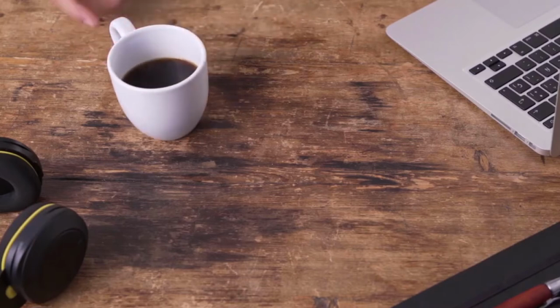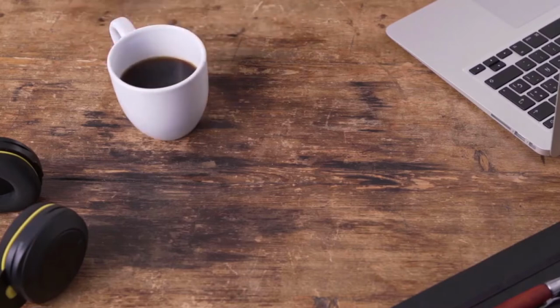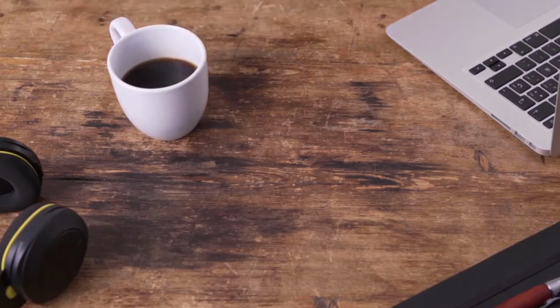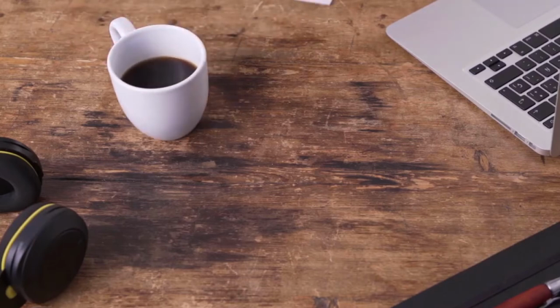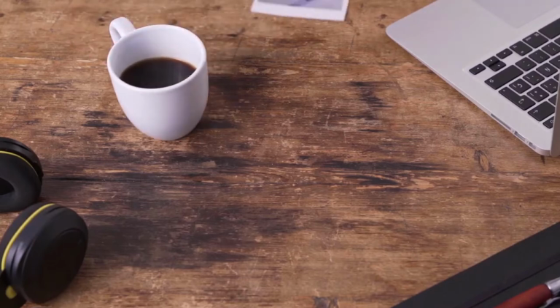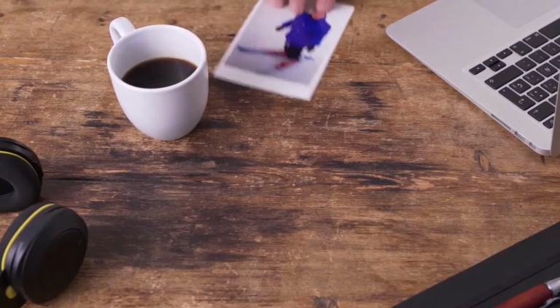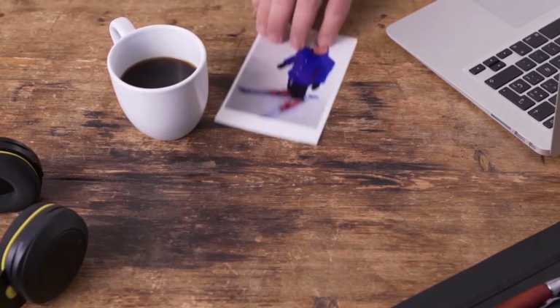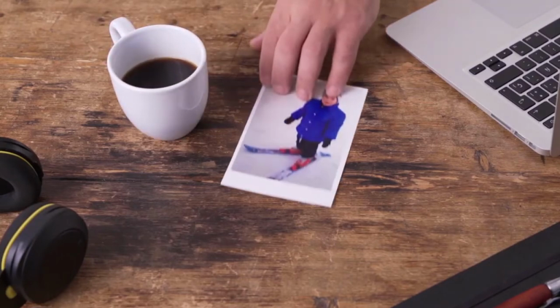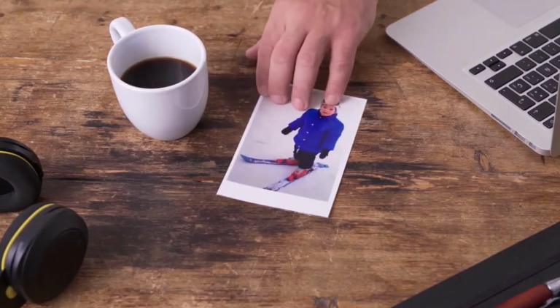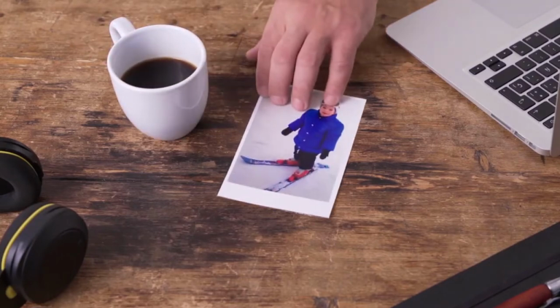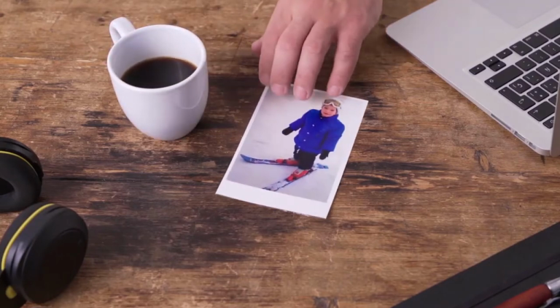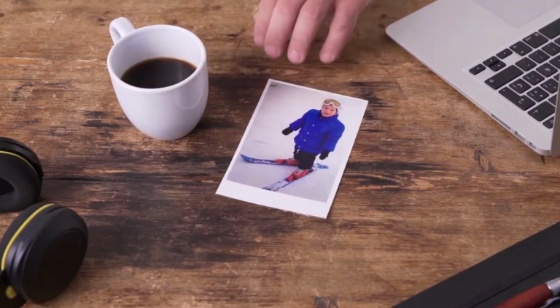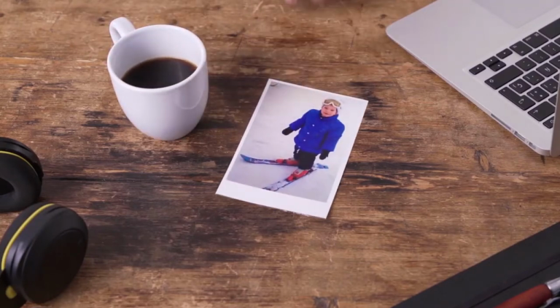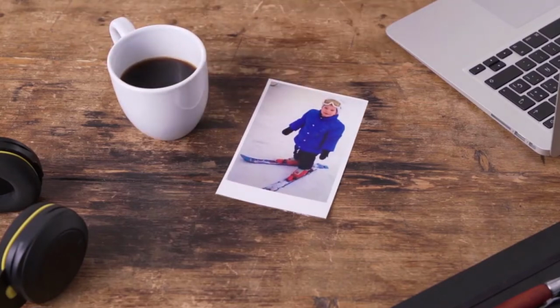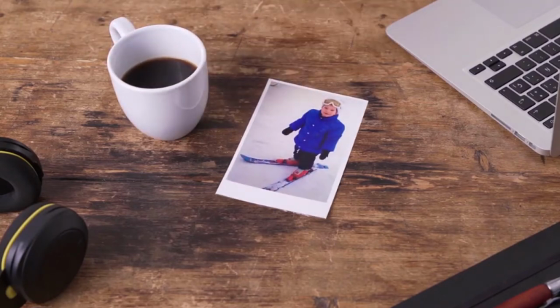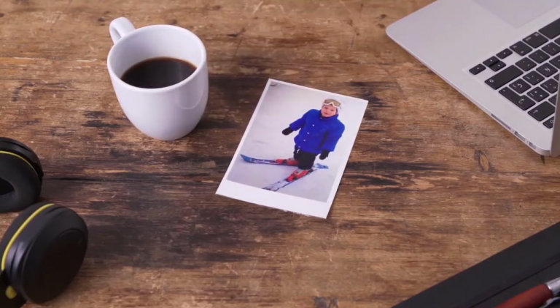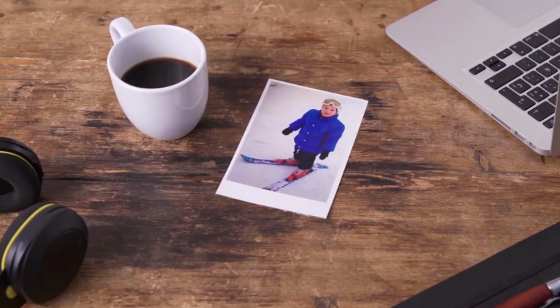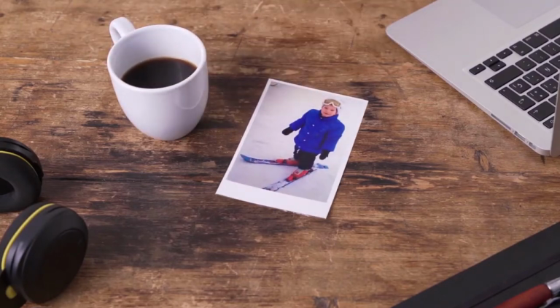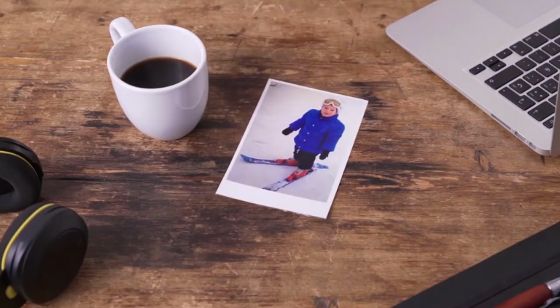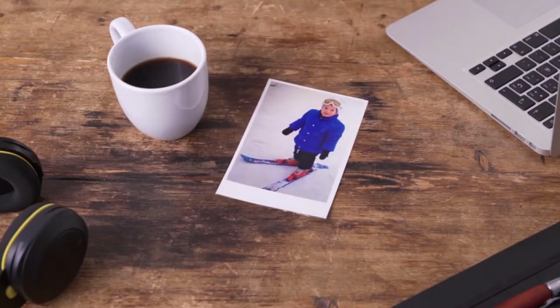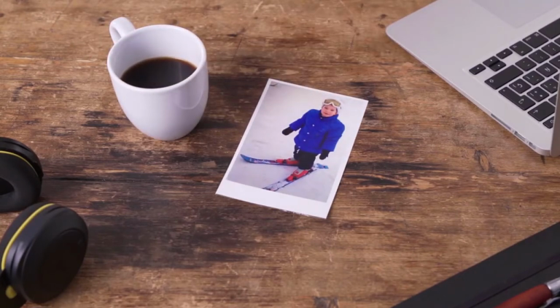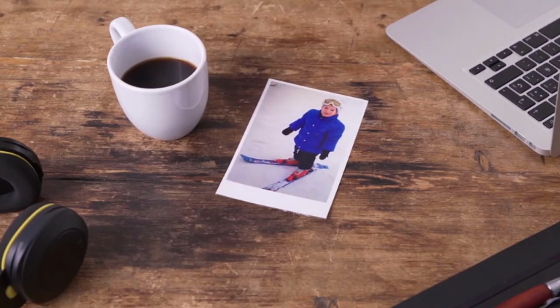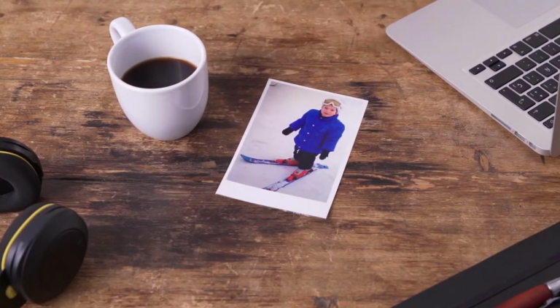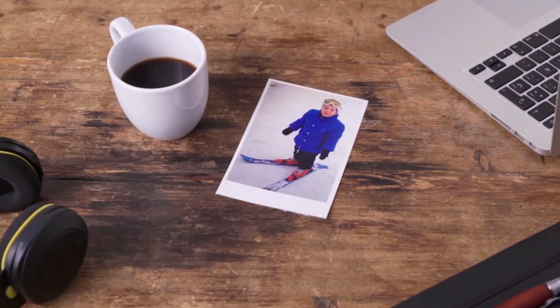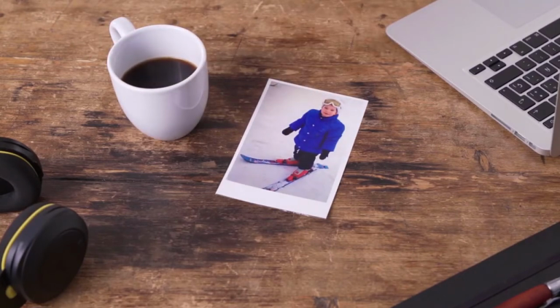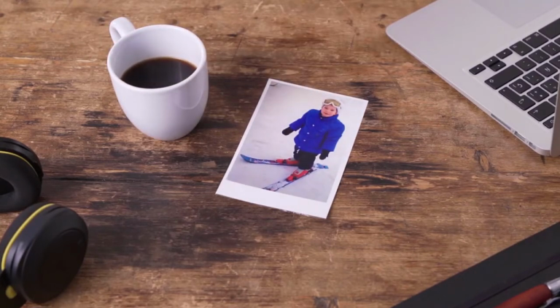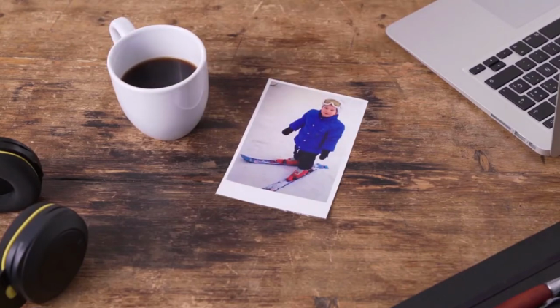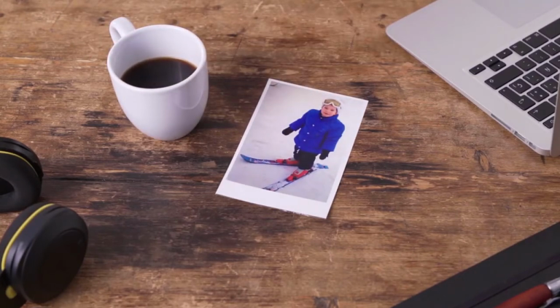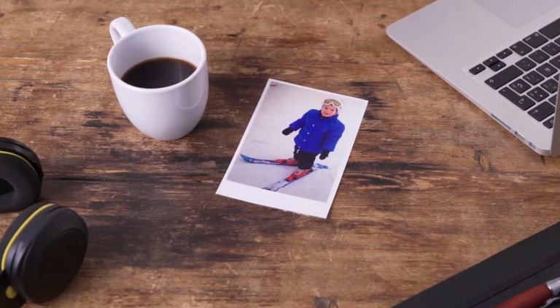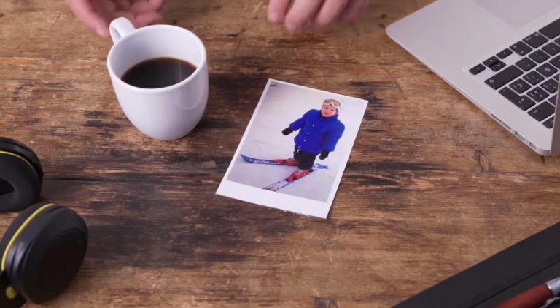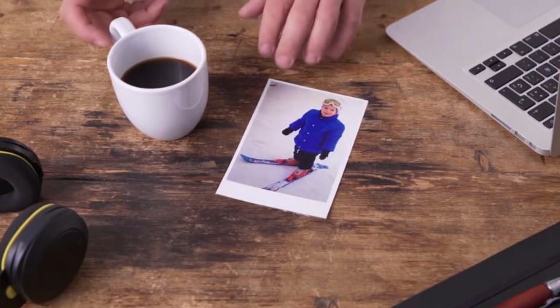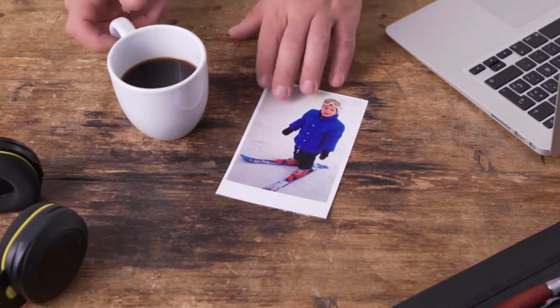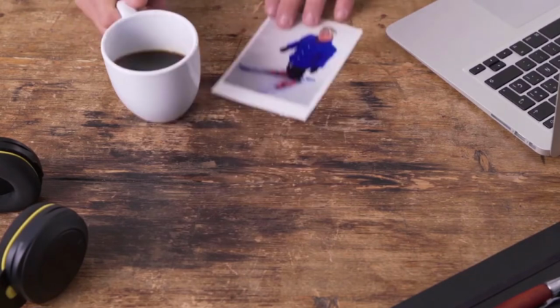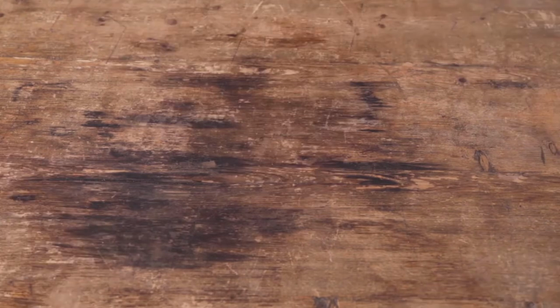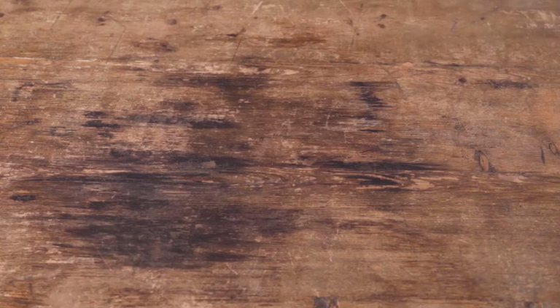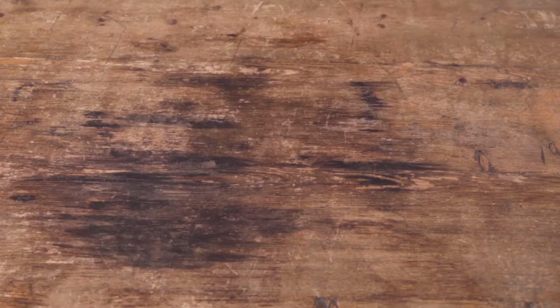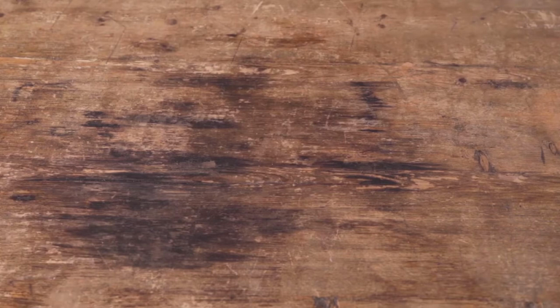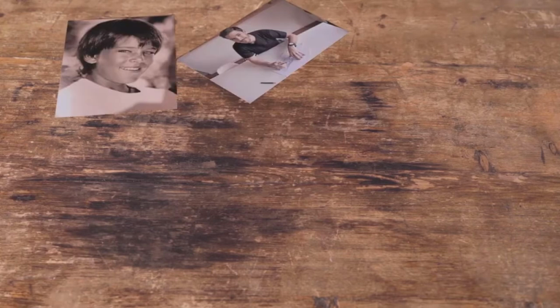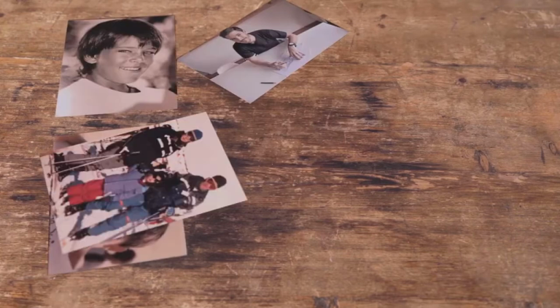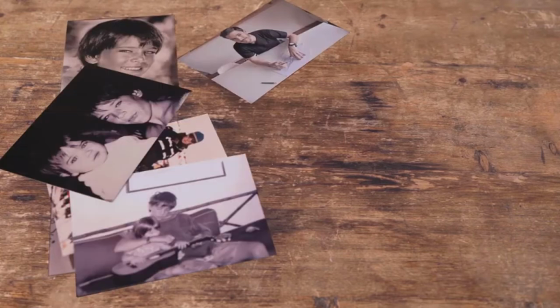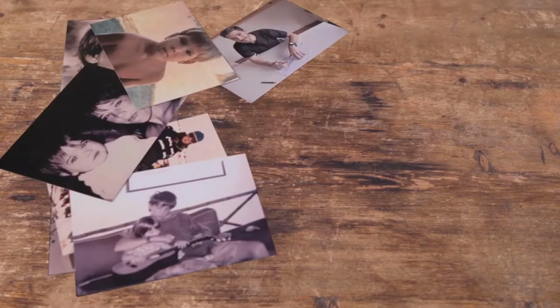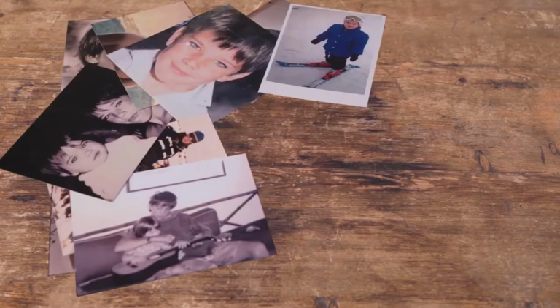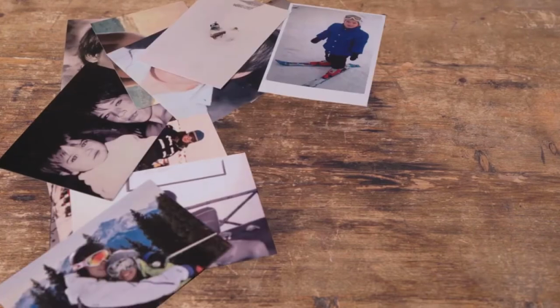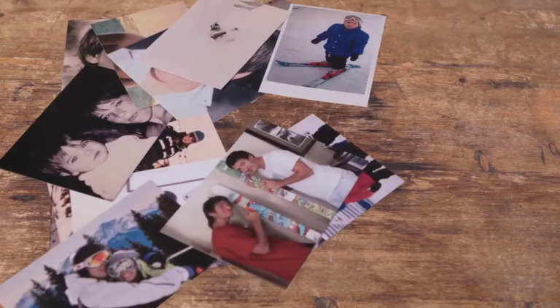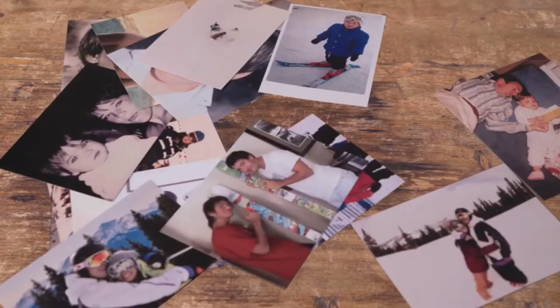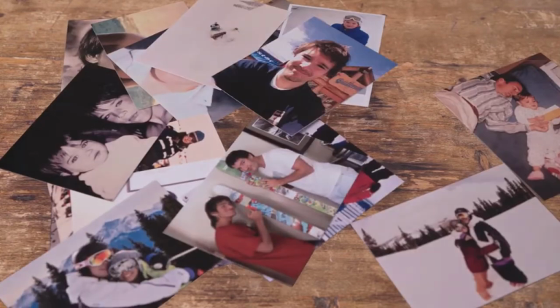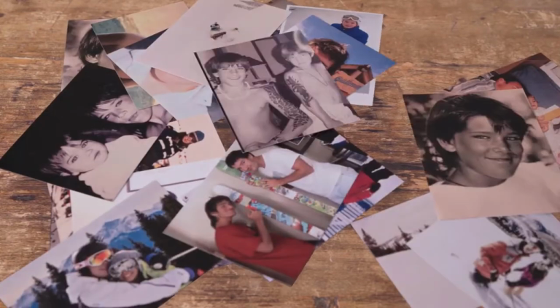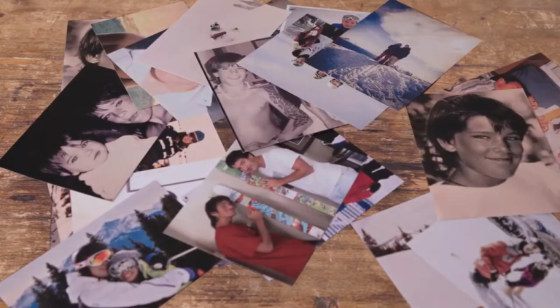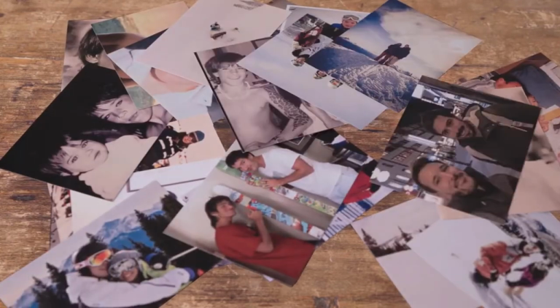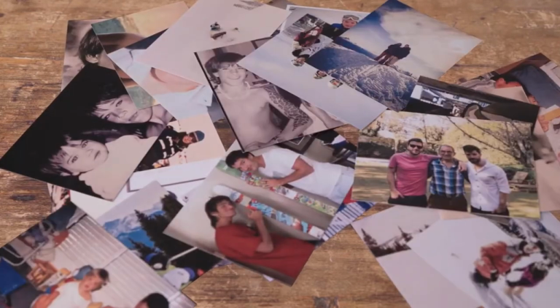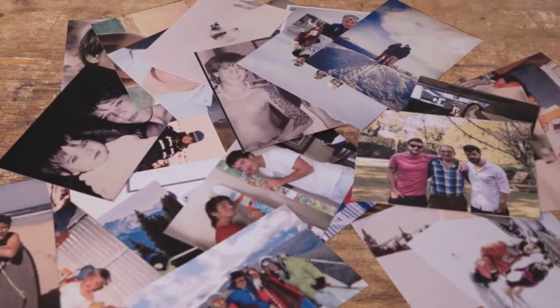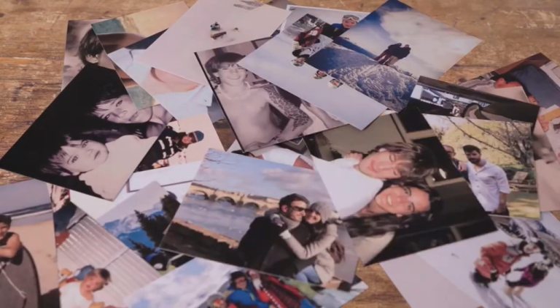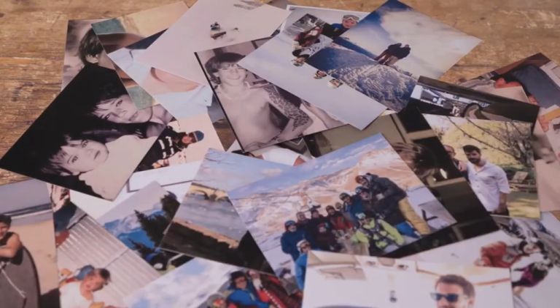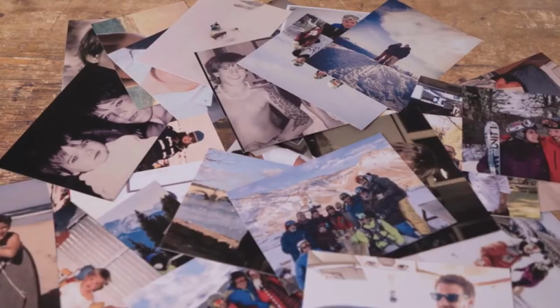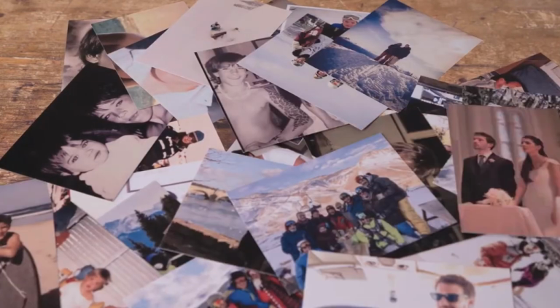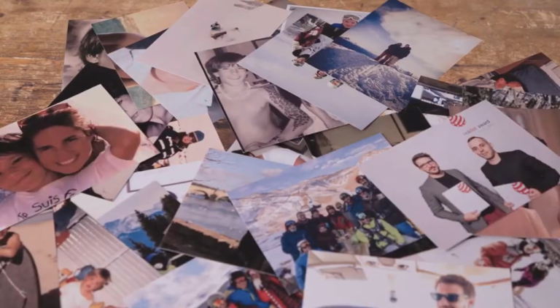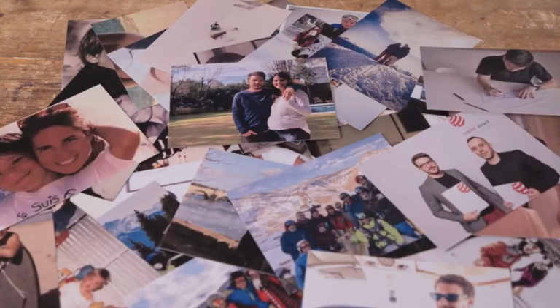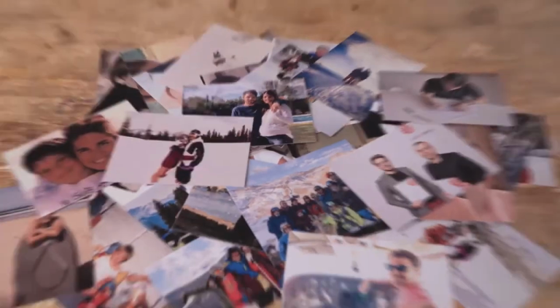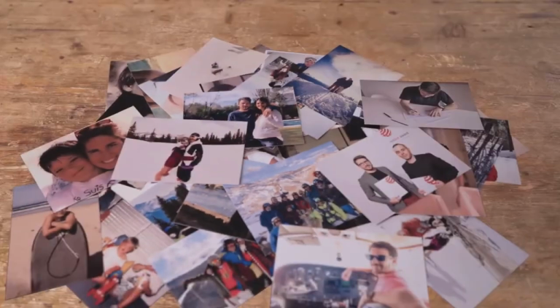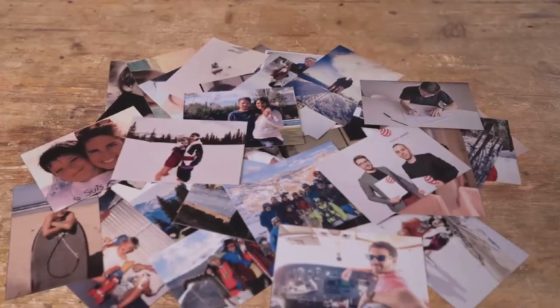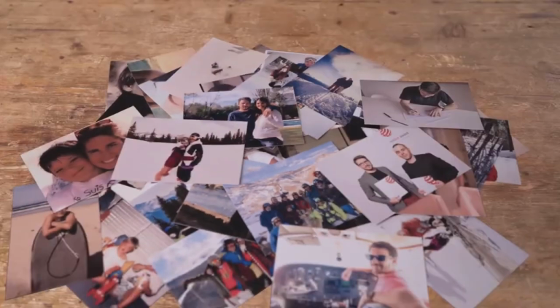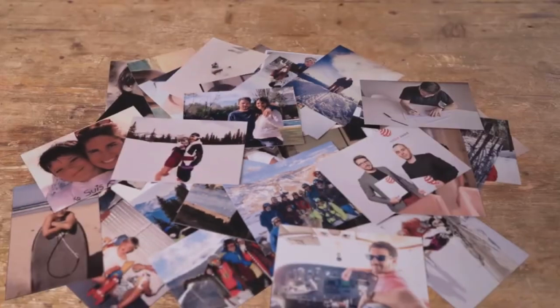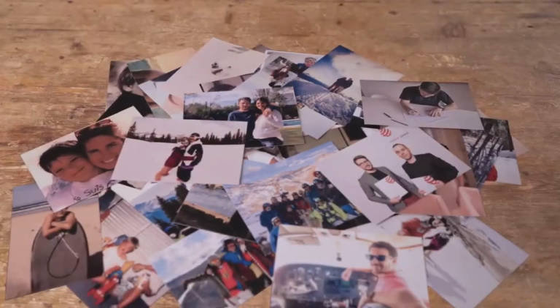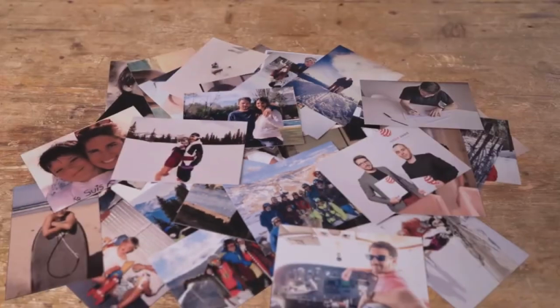This is me, my first time on the snow in Patagonia. Fast forward a few years, and I was still skiing, but designing products for a living.